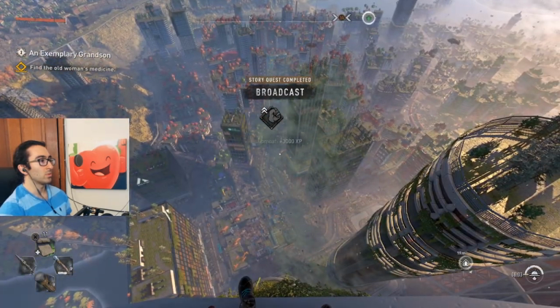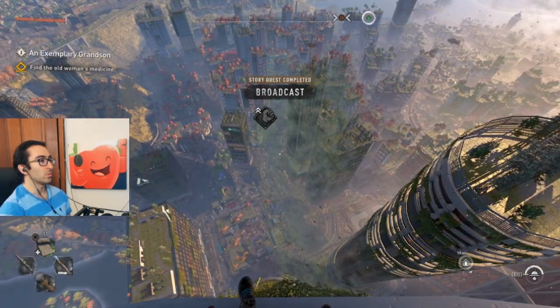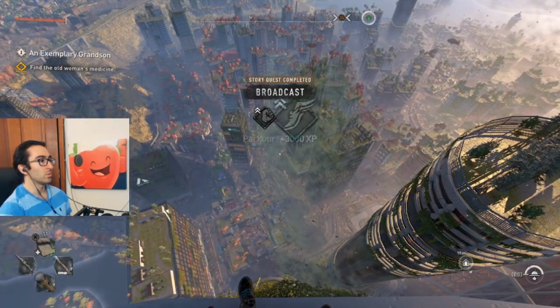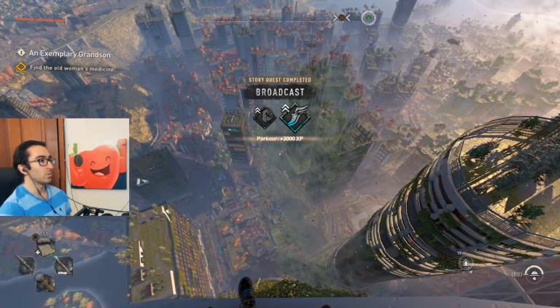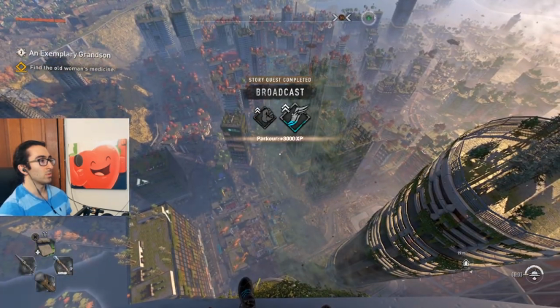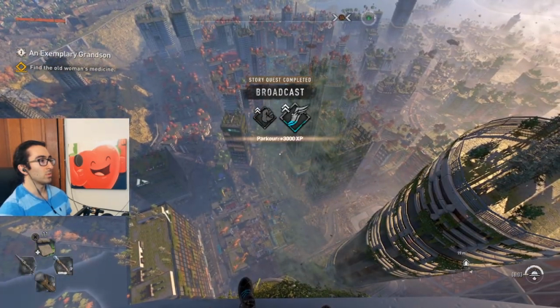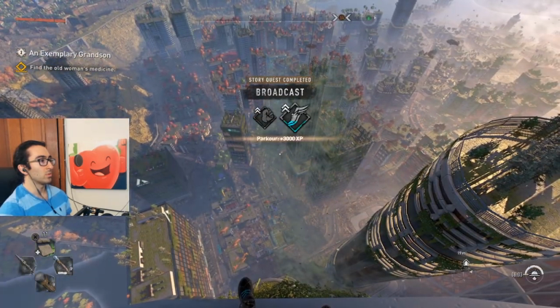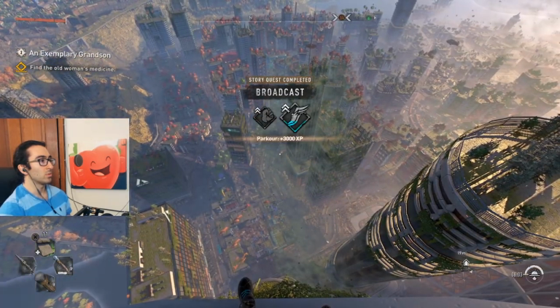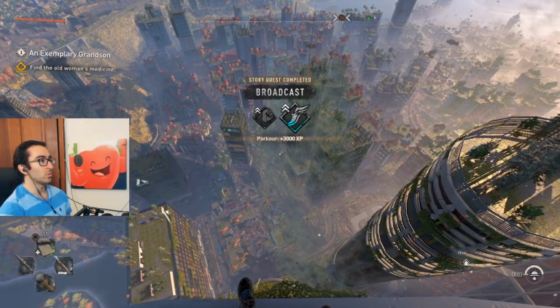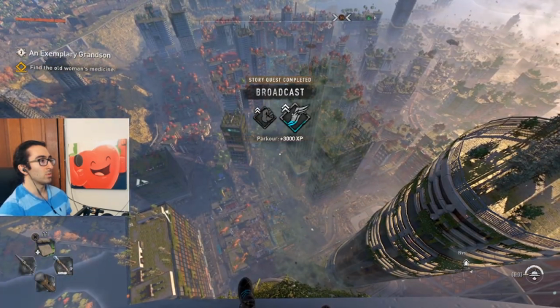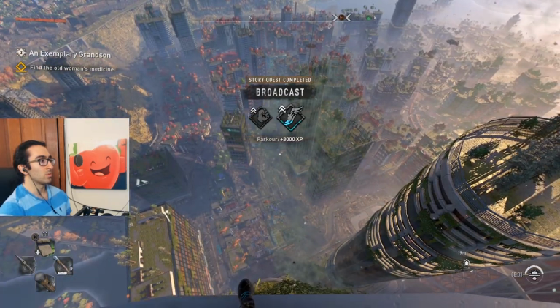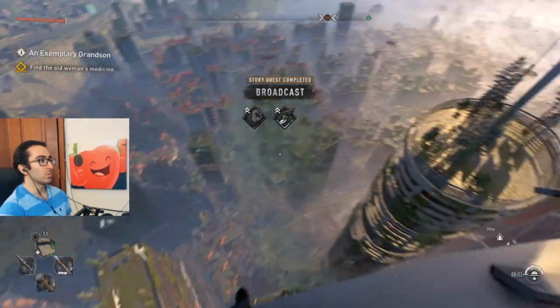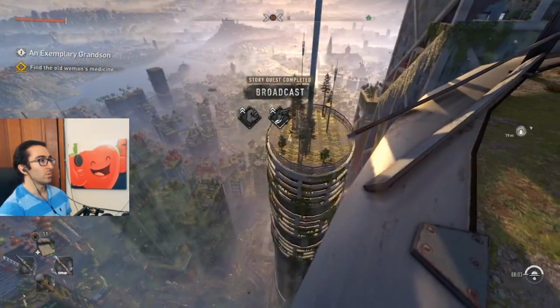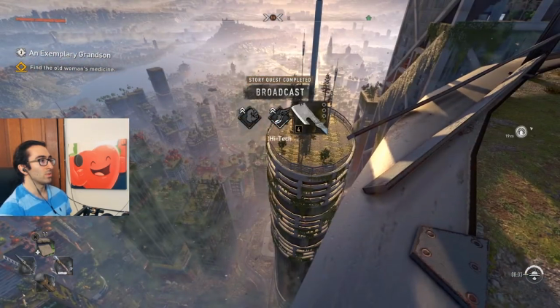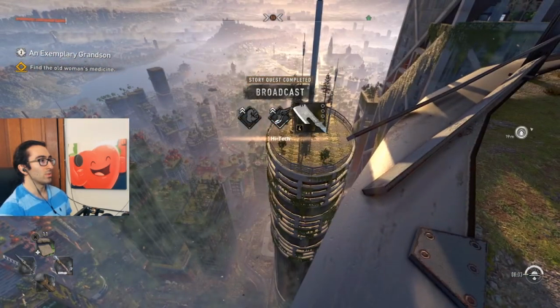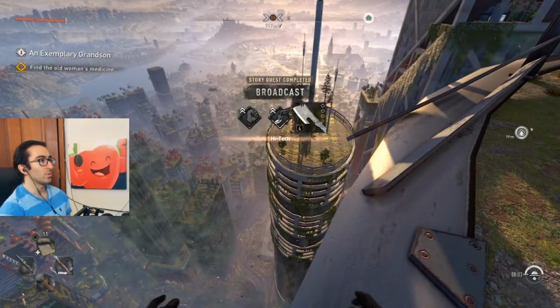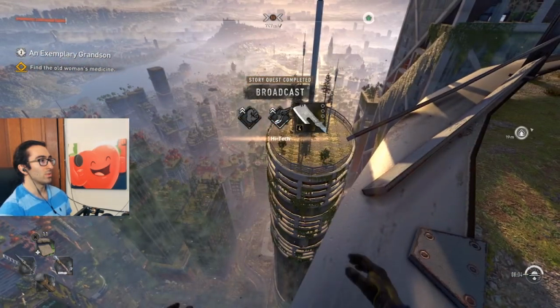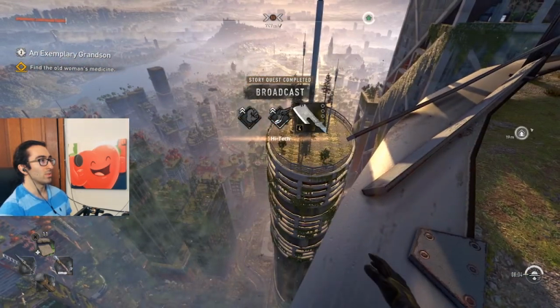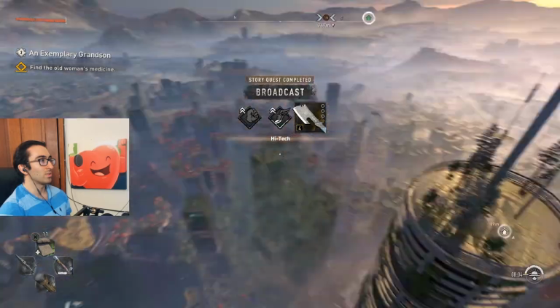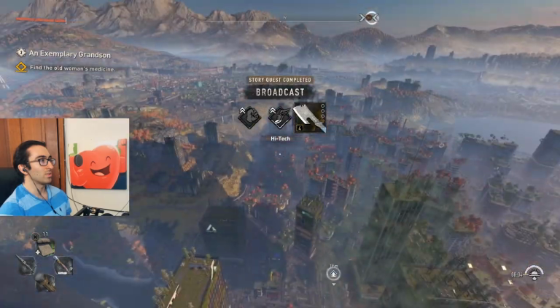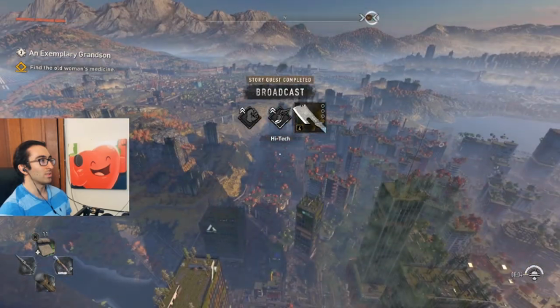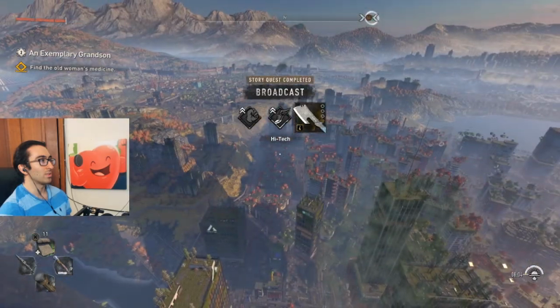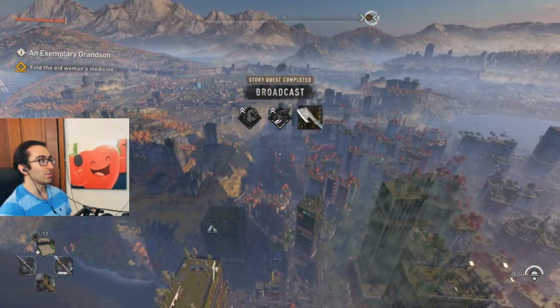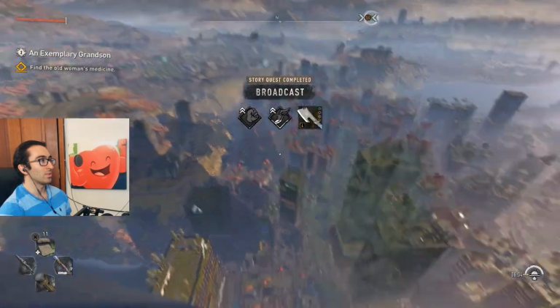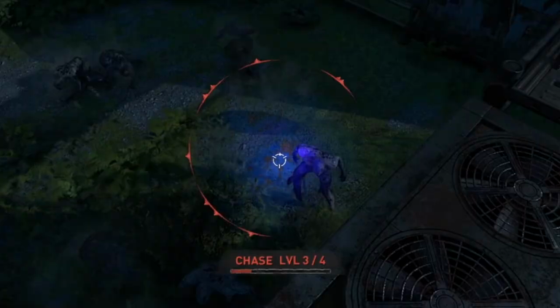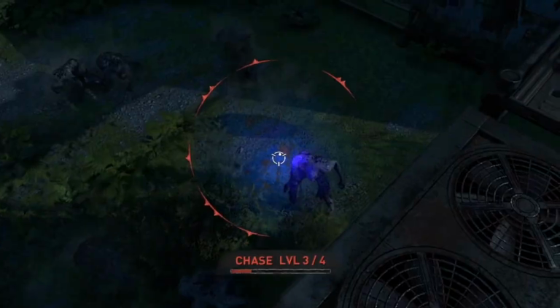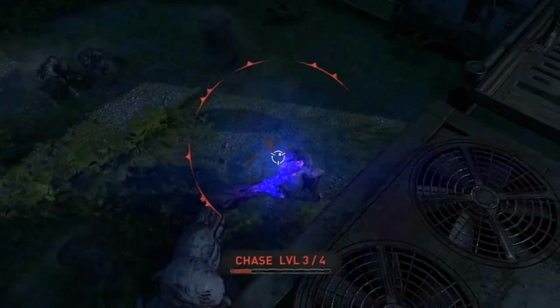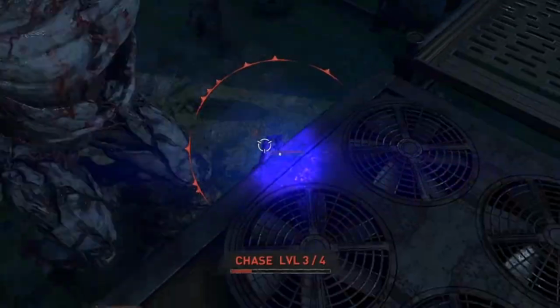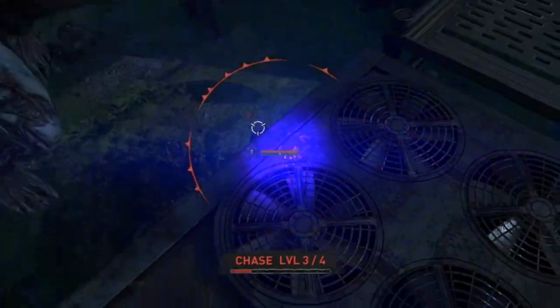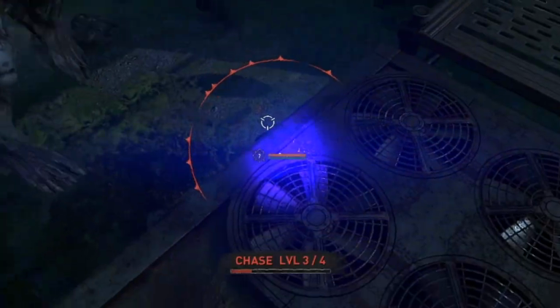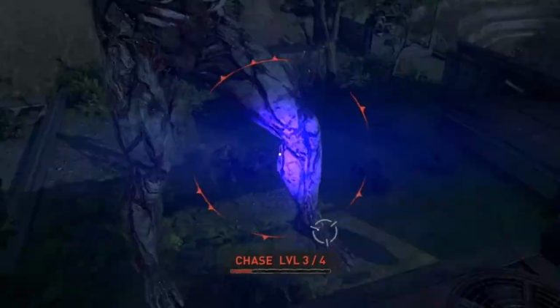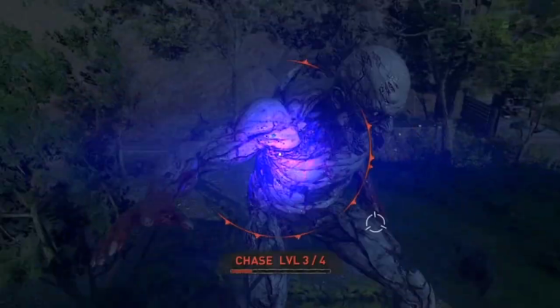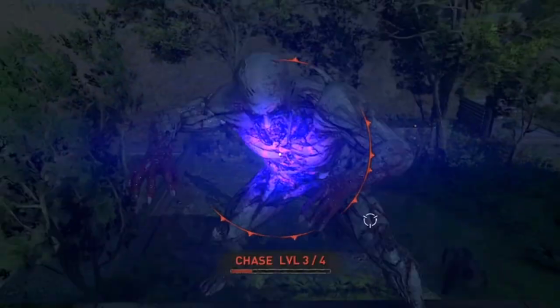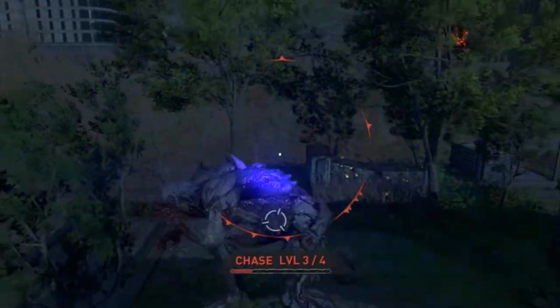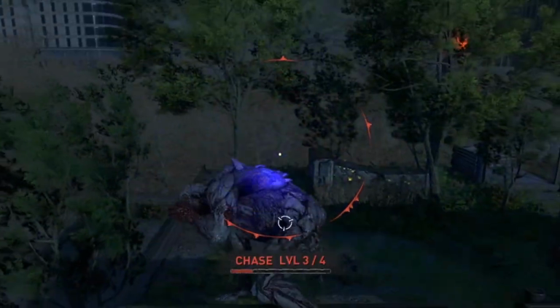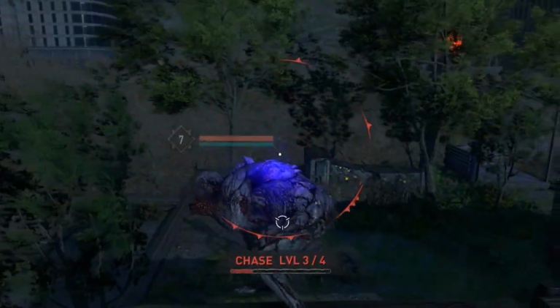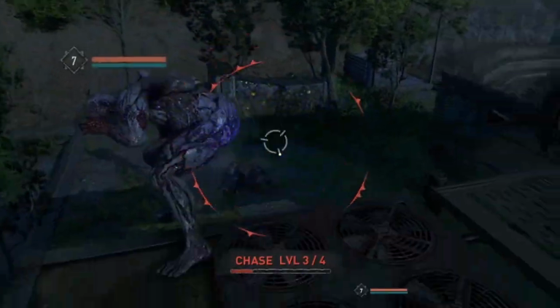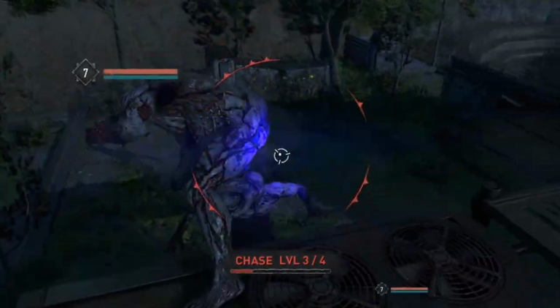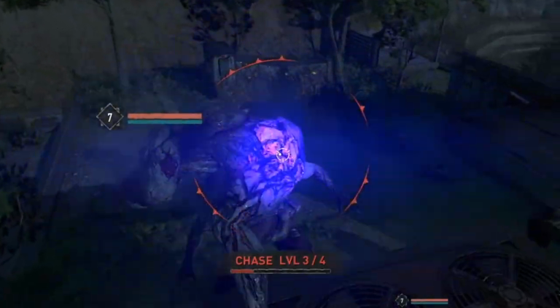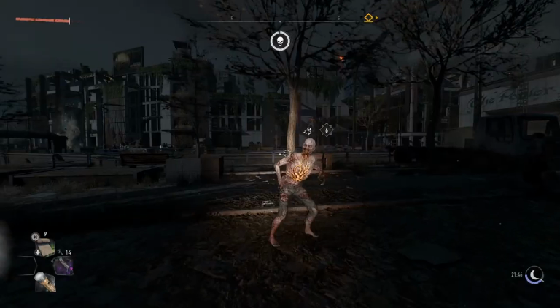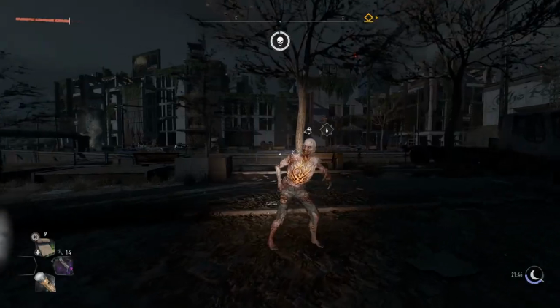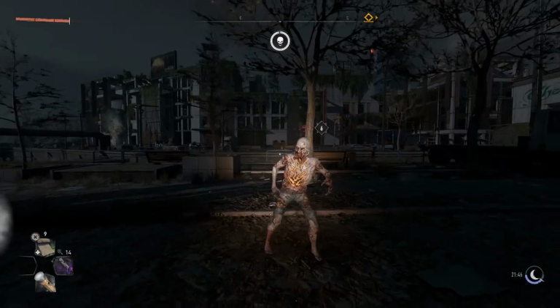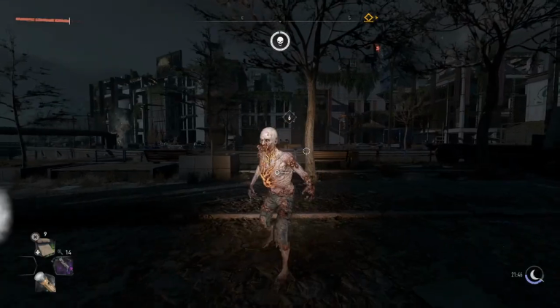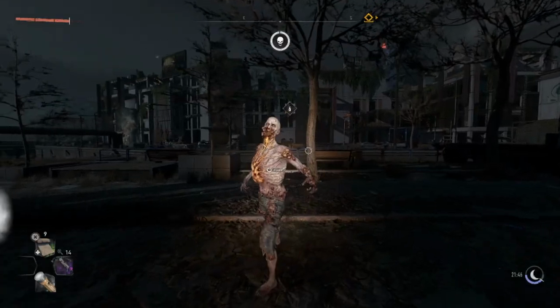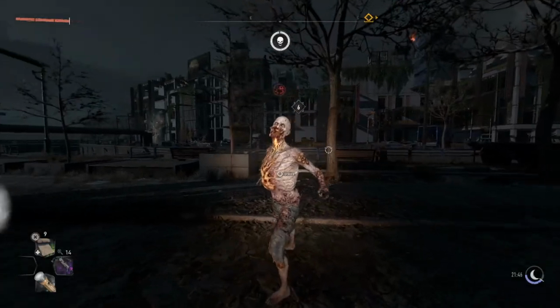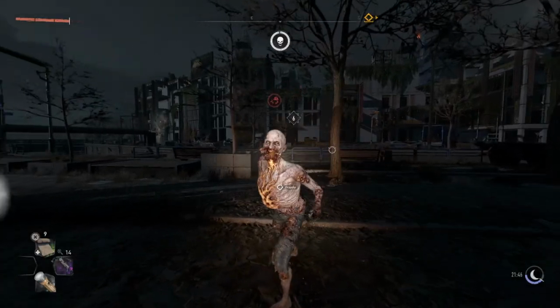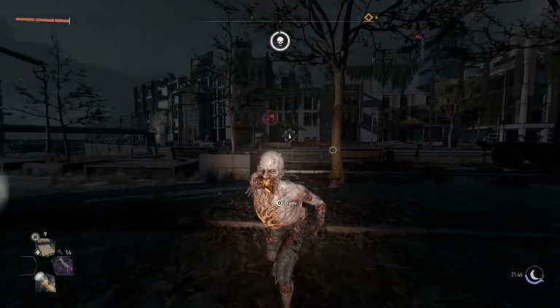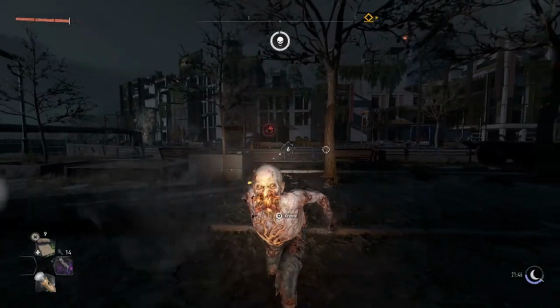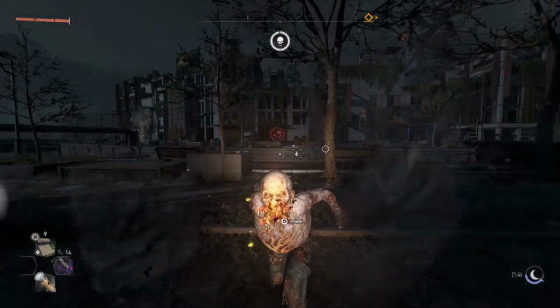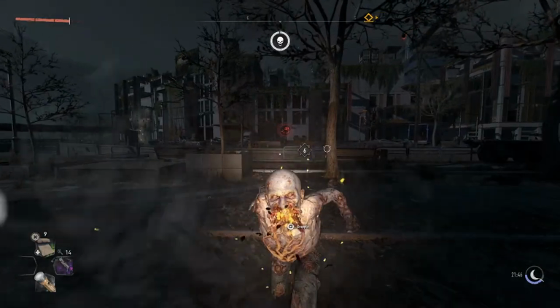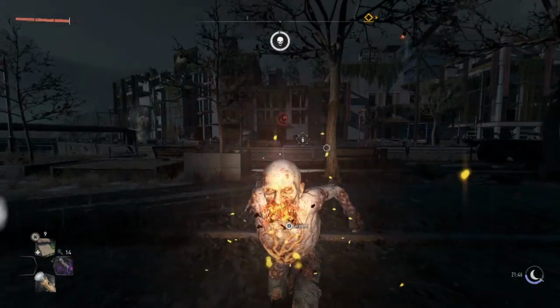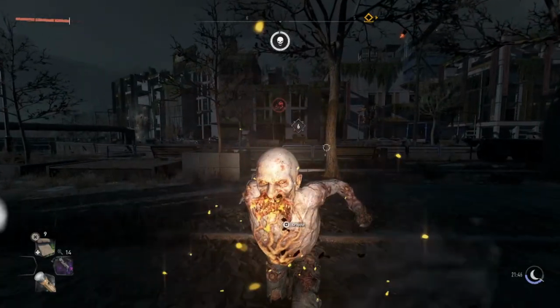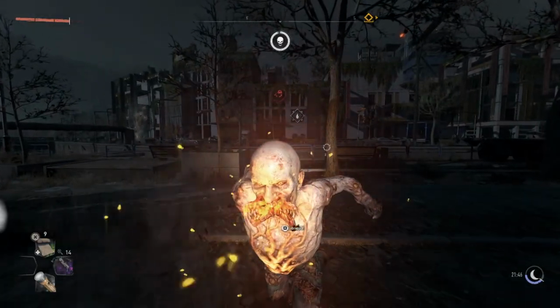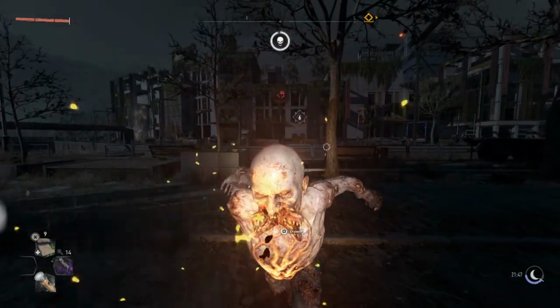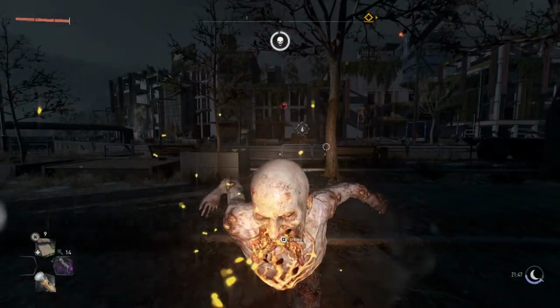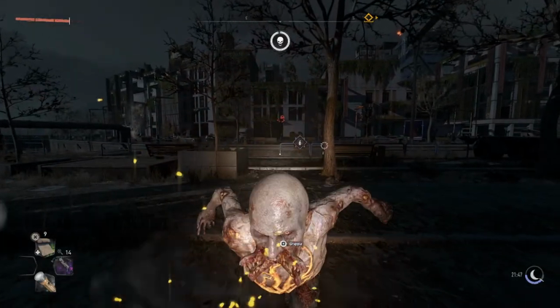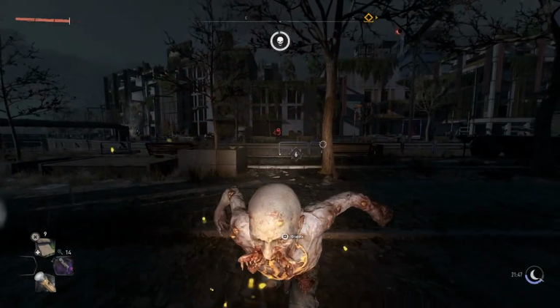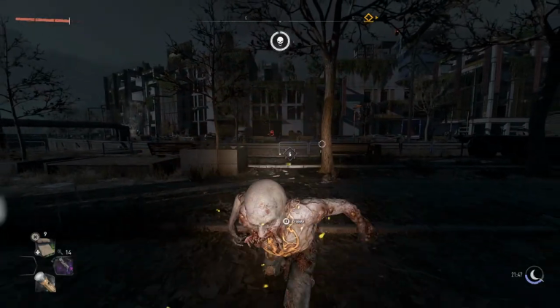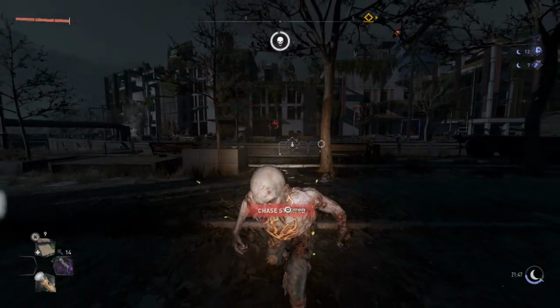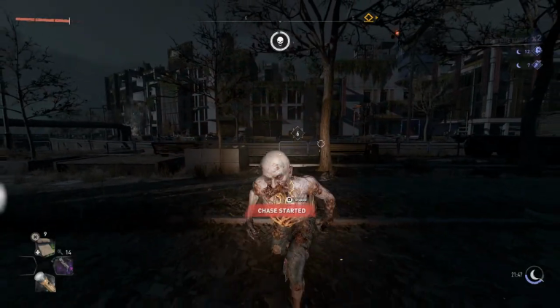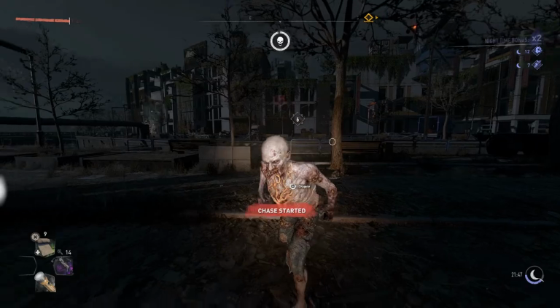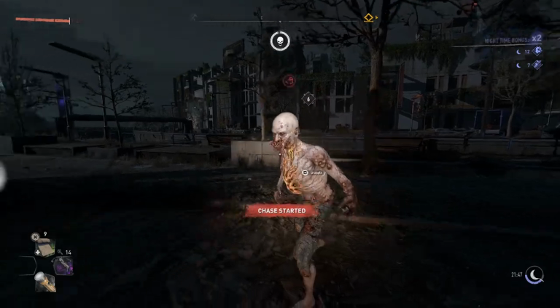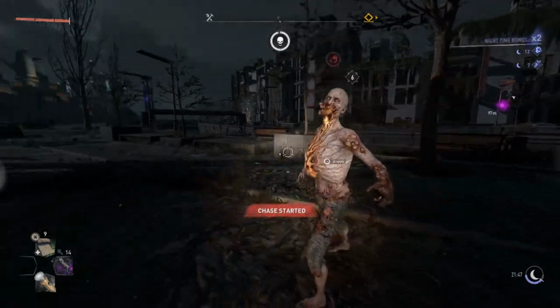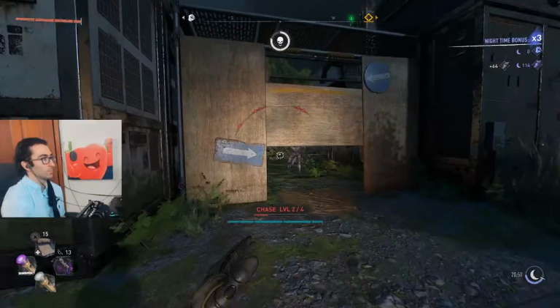Now the quickest way out in the open world is to do chases, which happens at night. Get the attention of a howler to begin a chase, and kill lots of zombies and do parkour for XP.